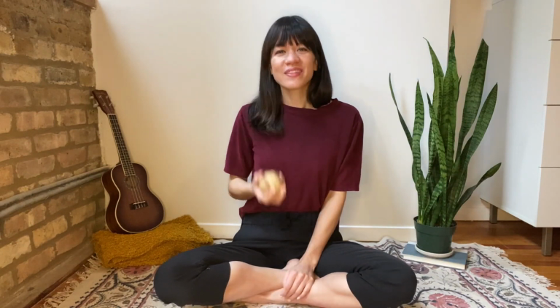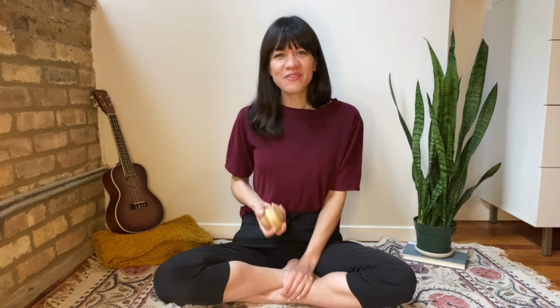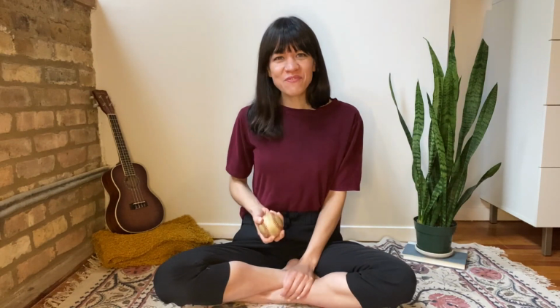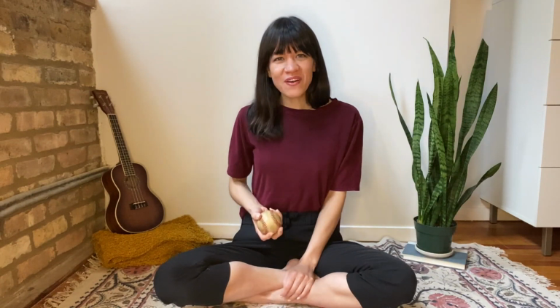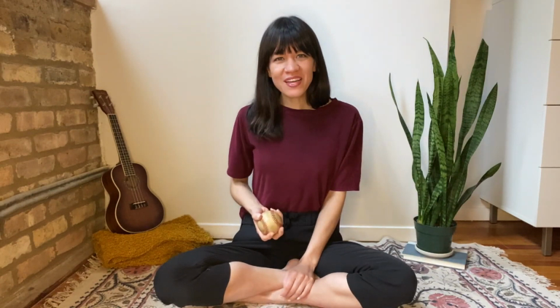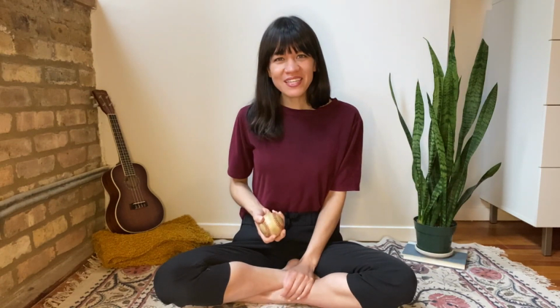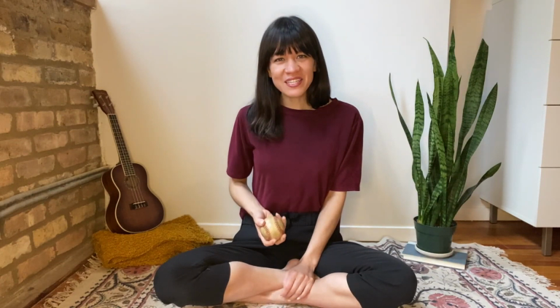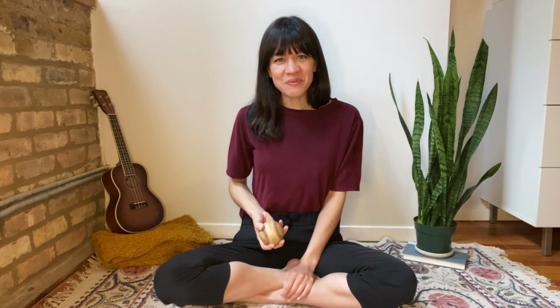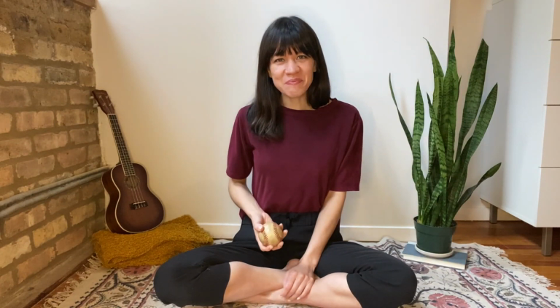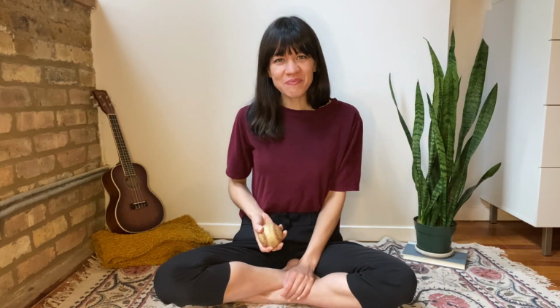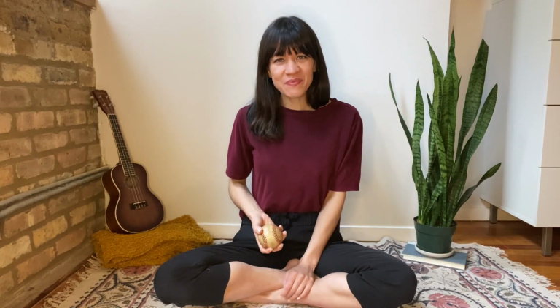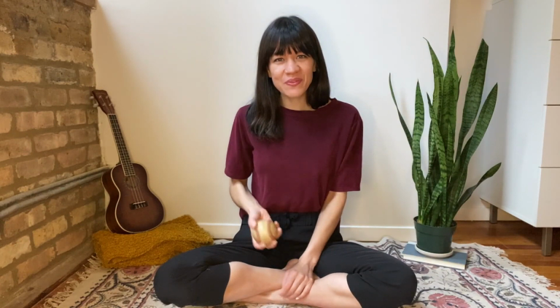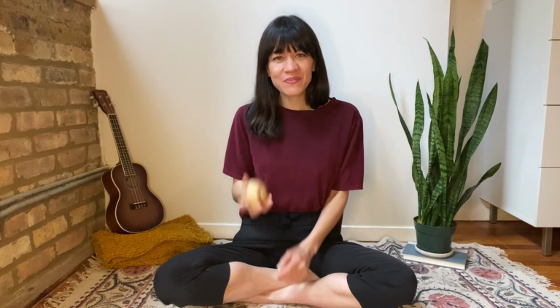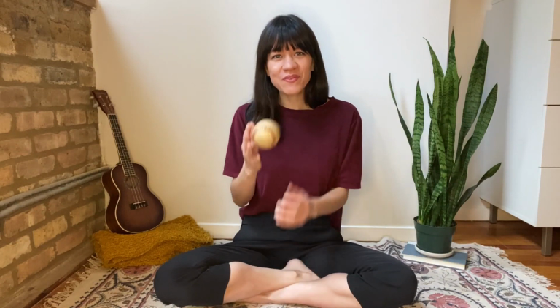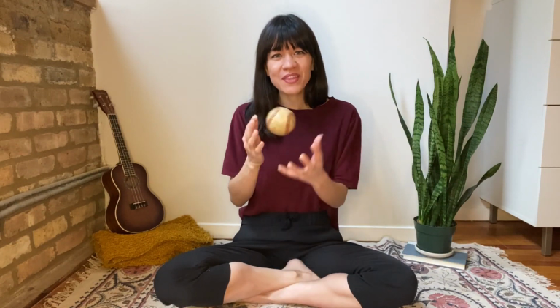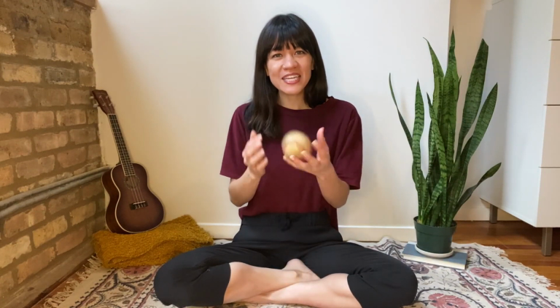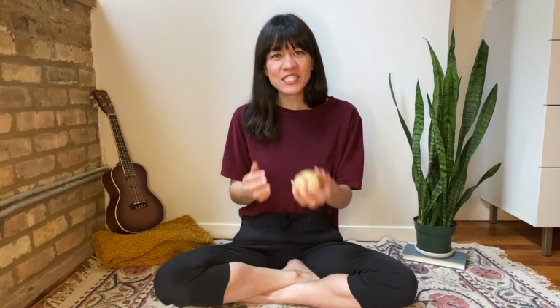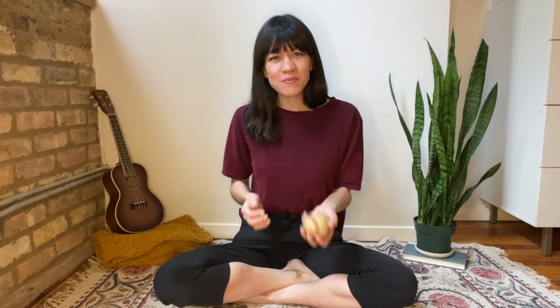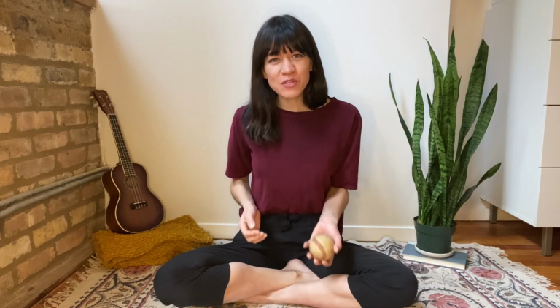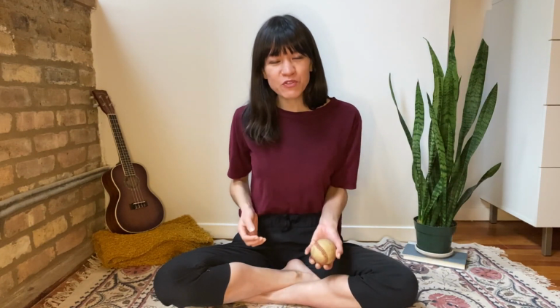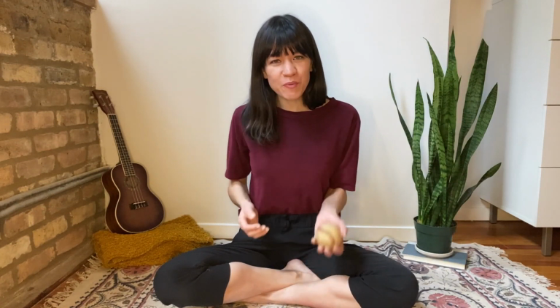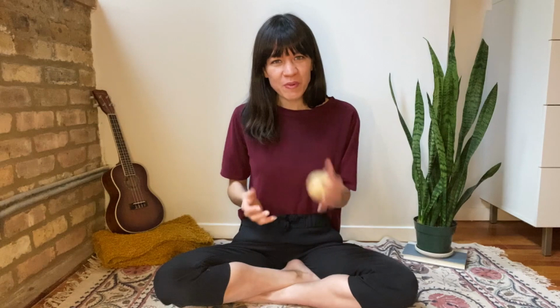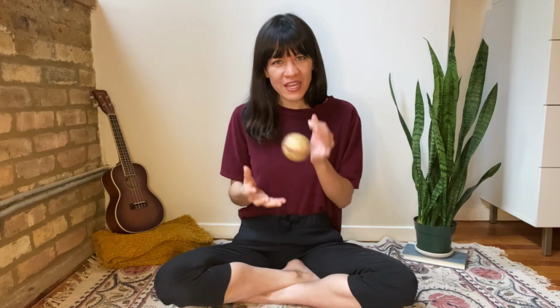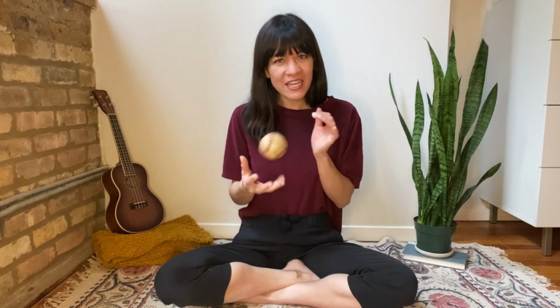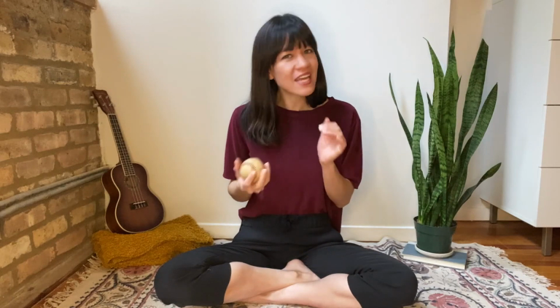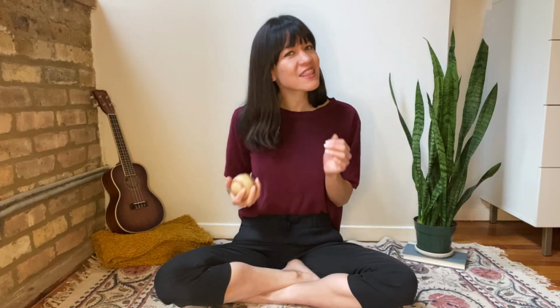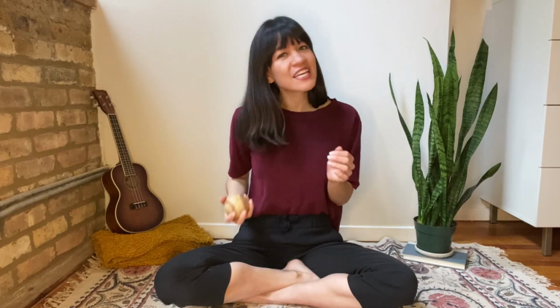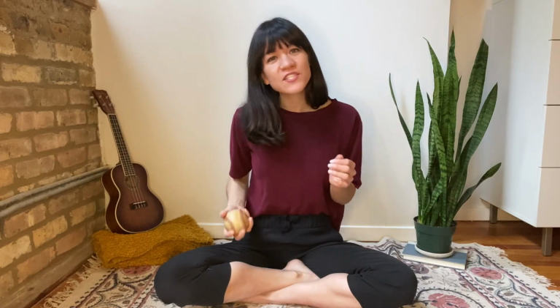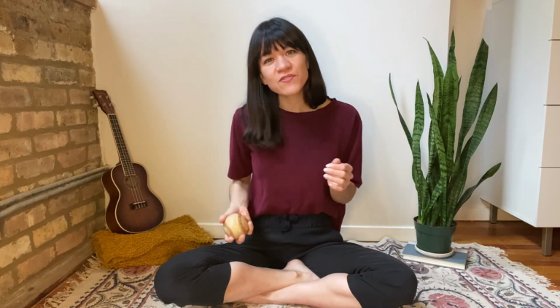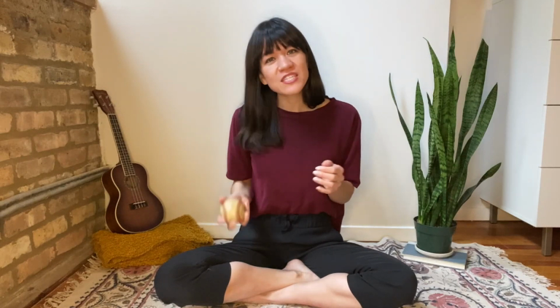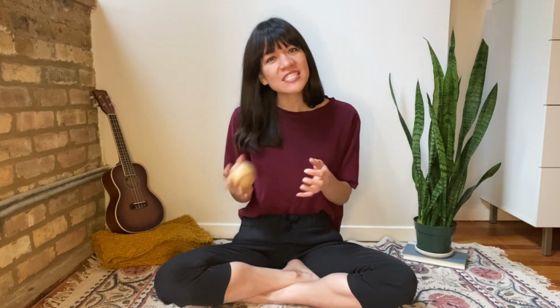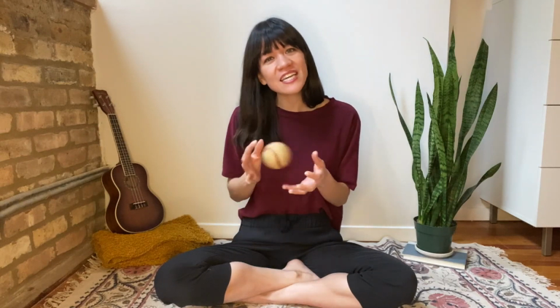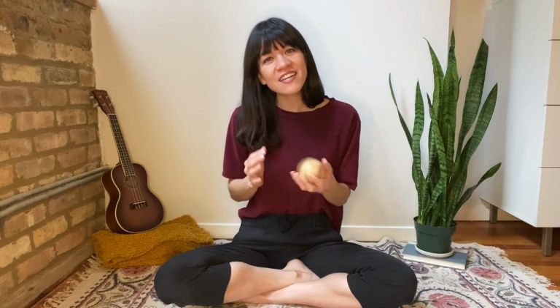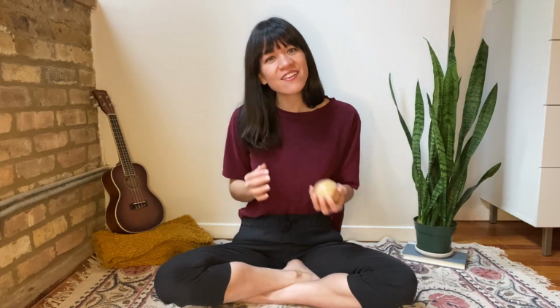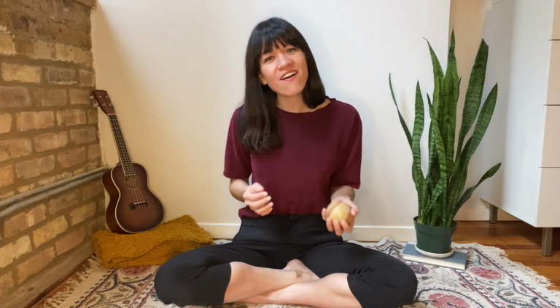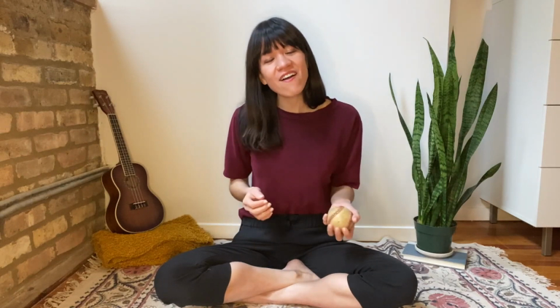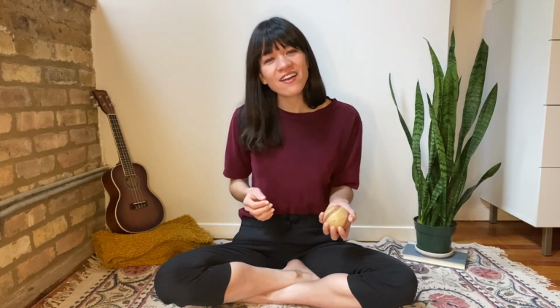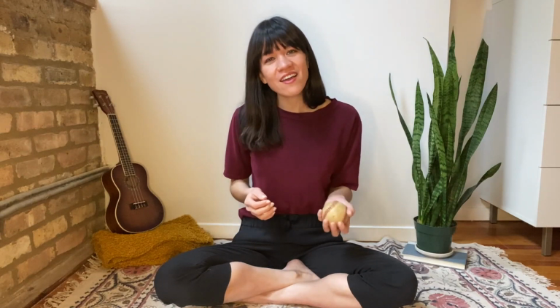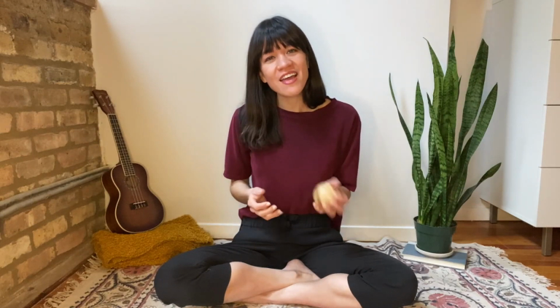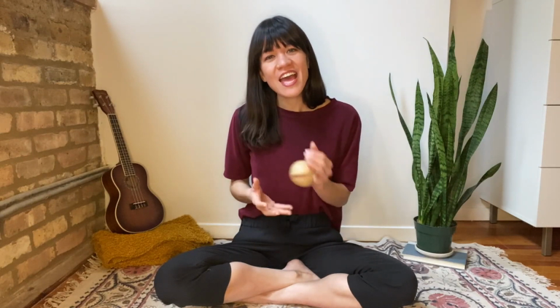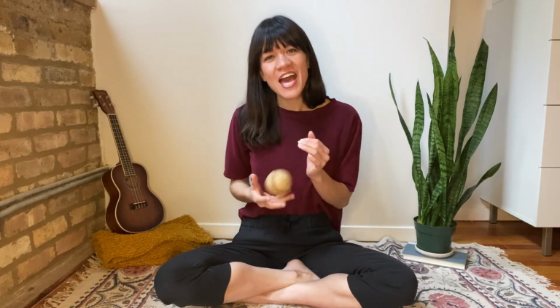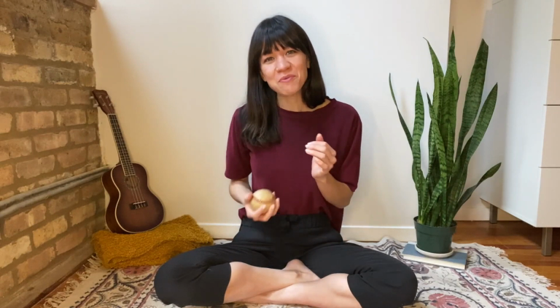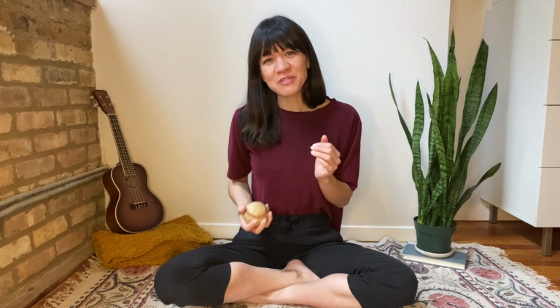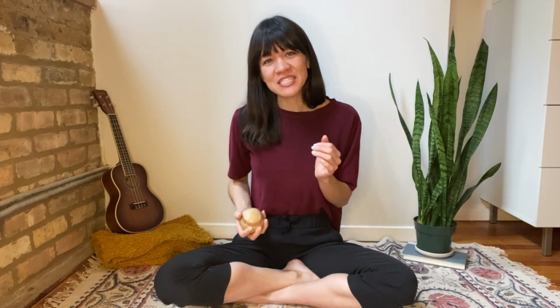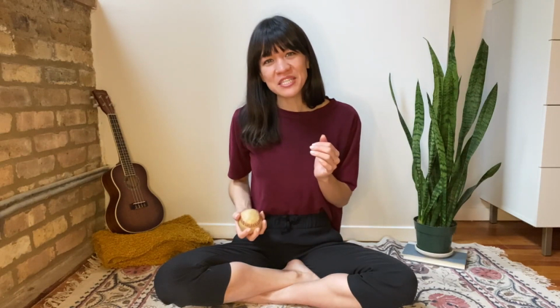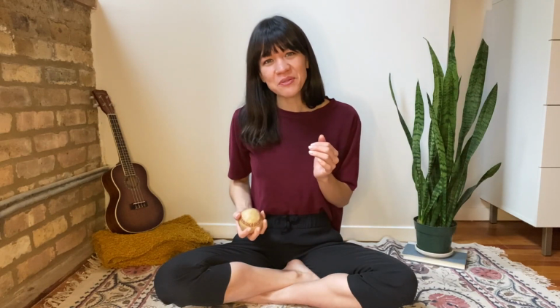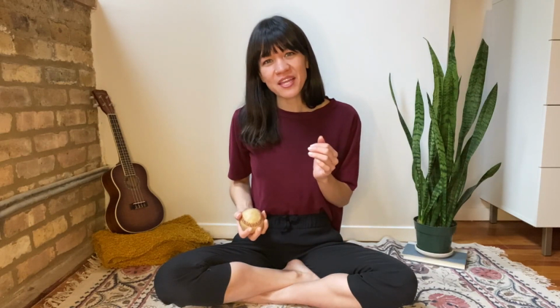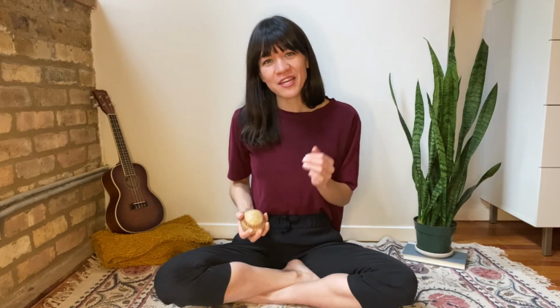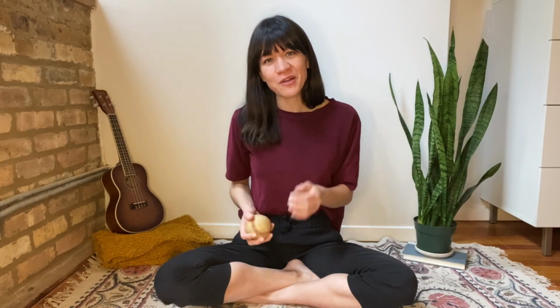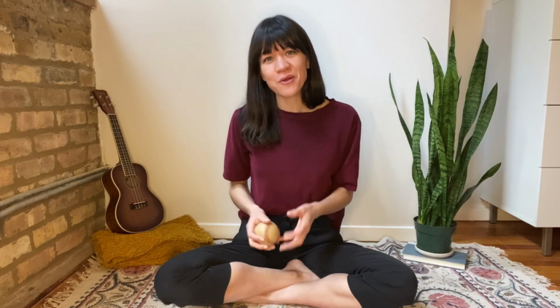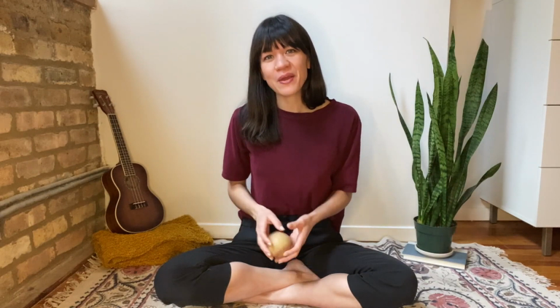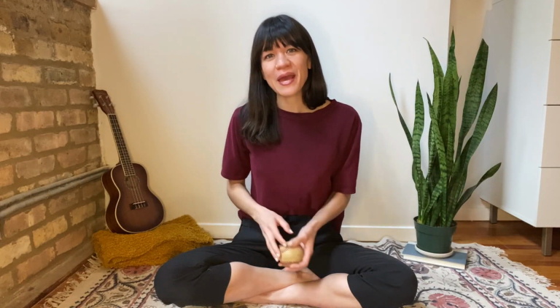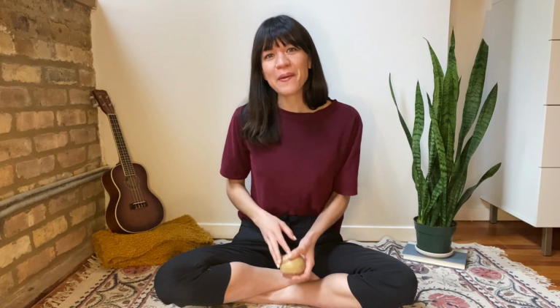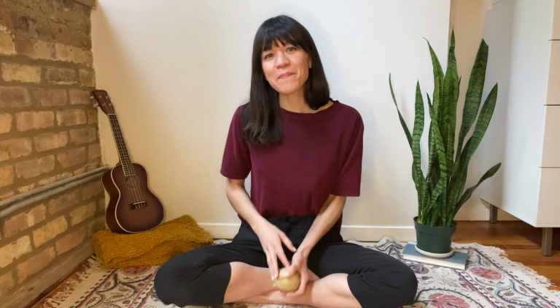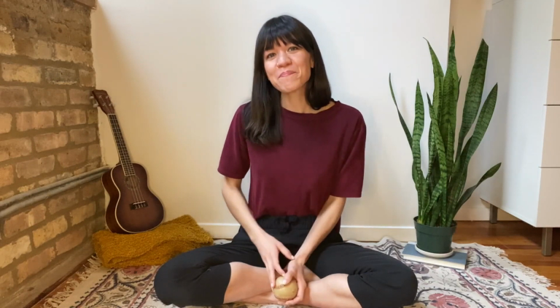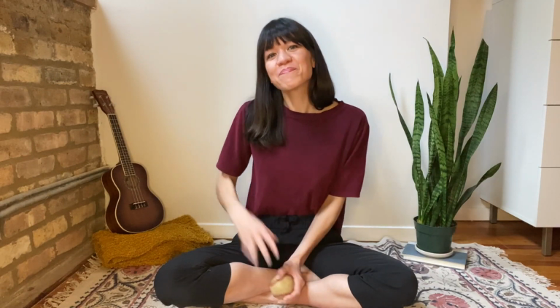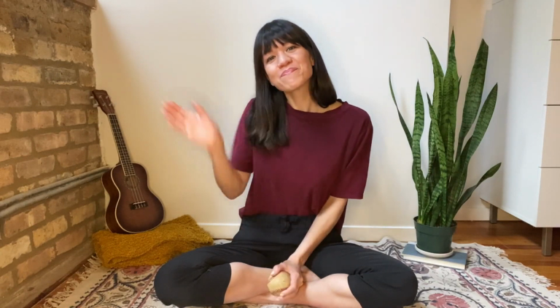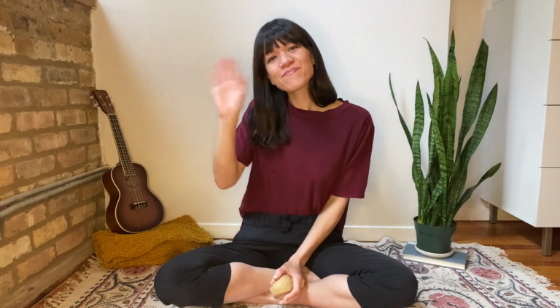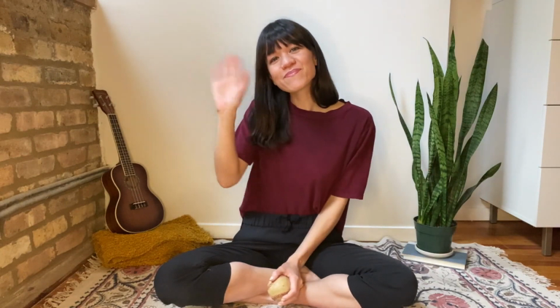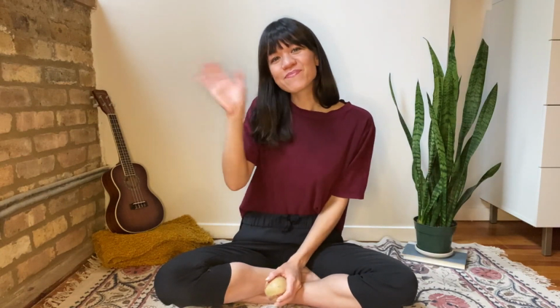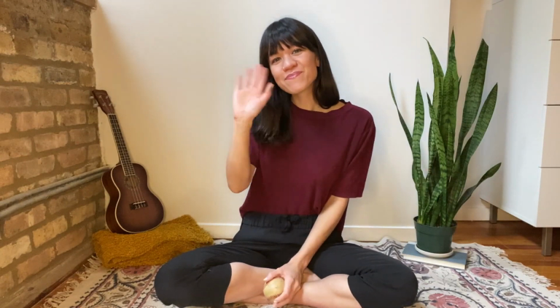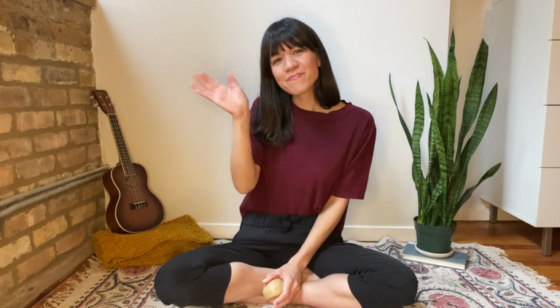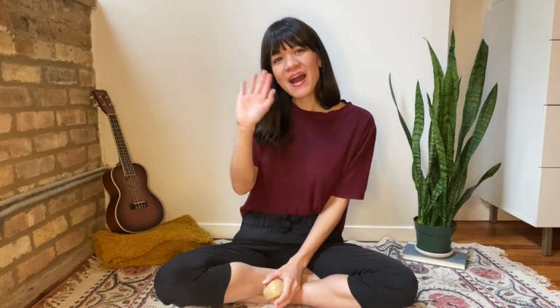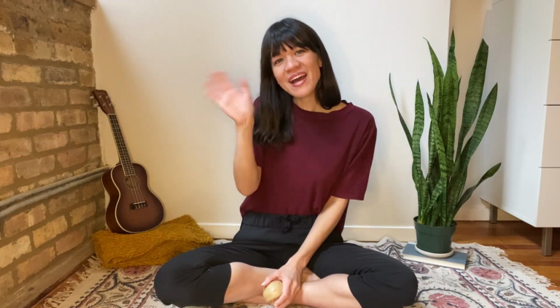Fun. Well, thanks so much for playing and thanks for singing along. And we'll see you later, okay? Bye.